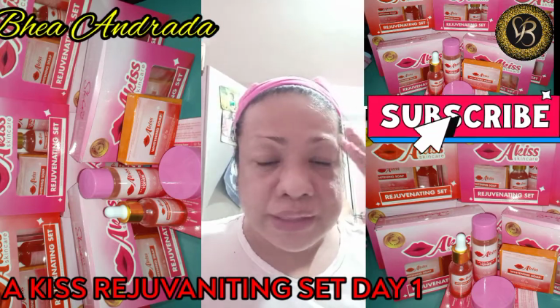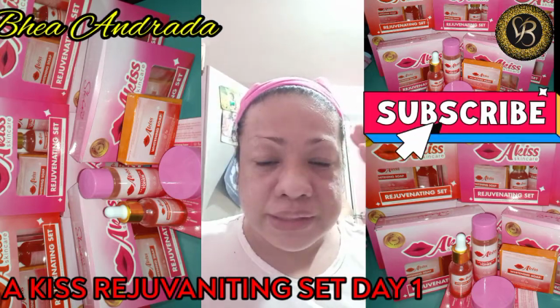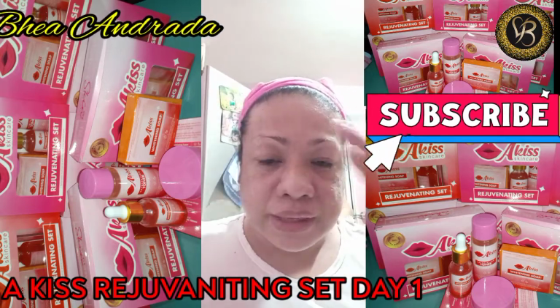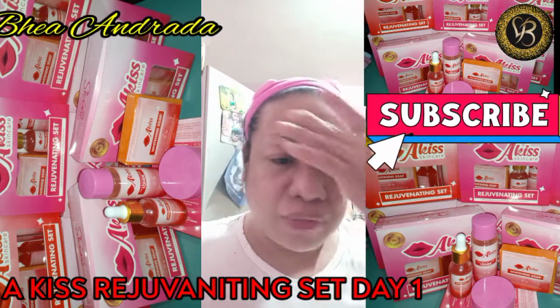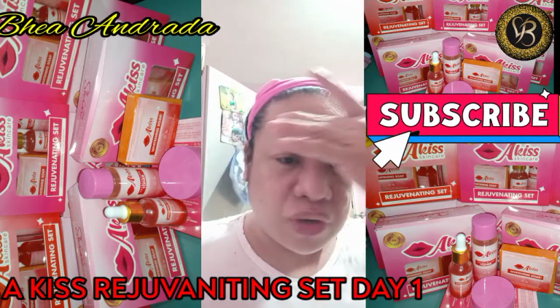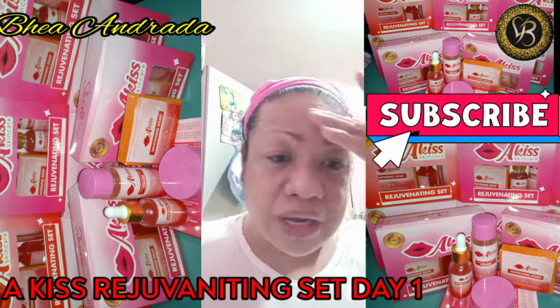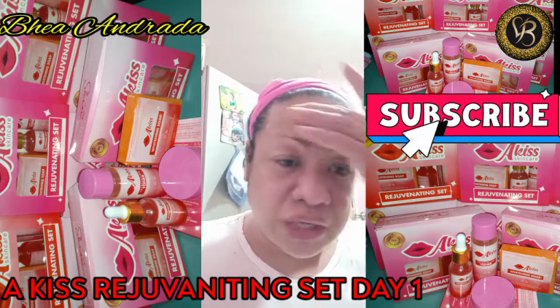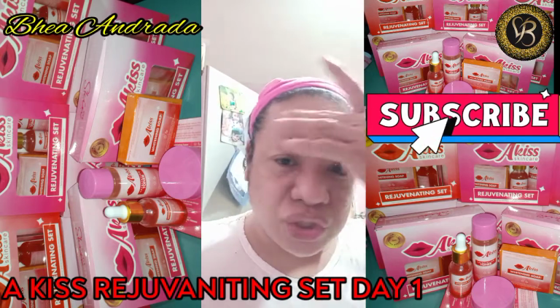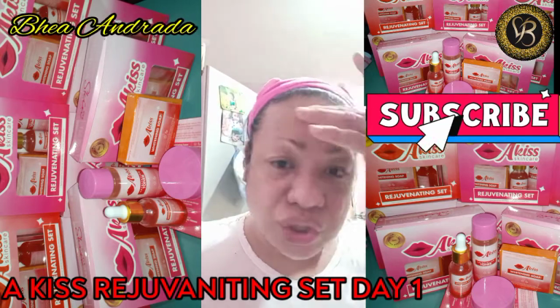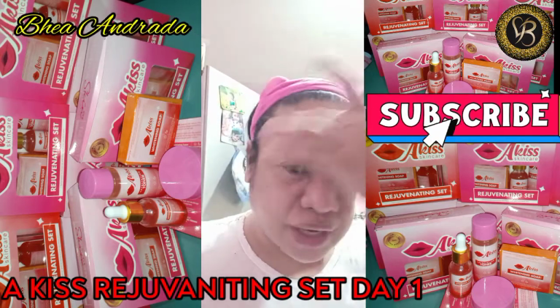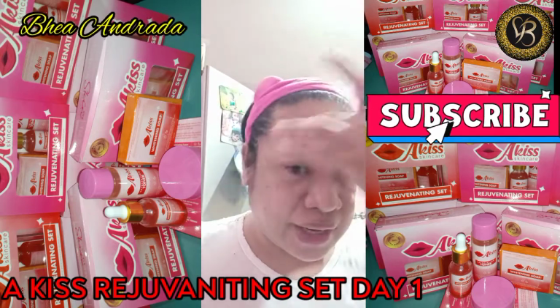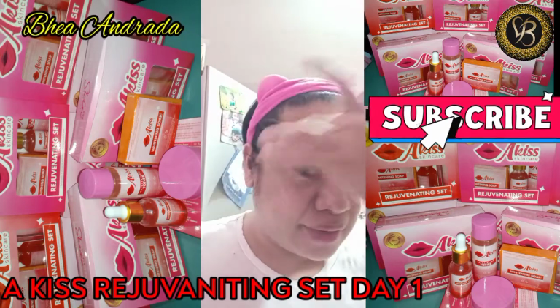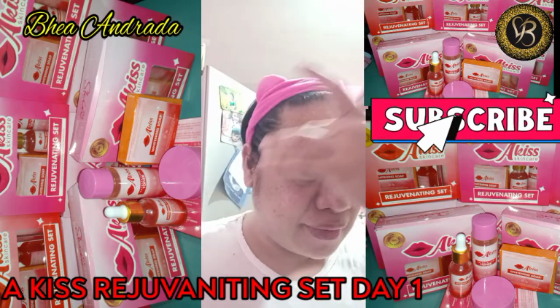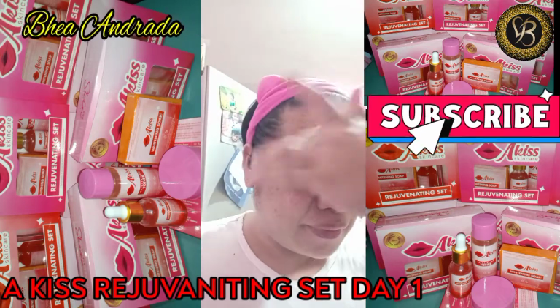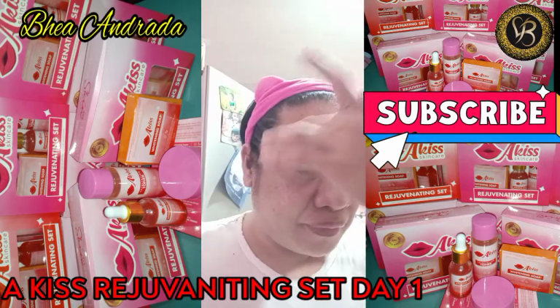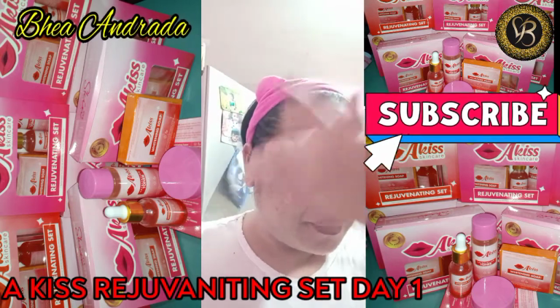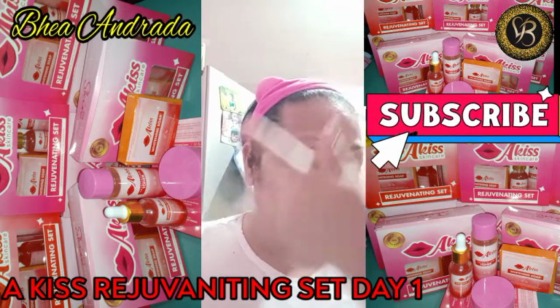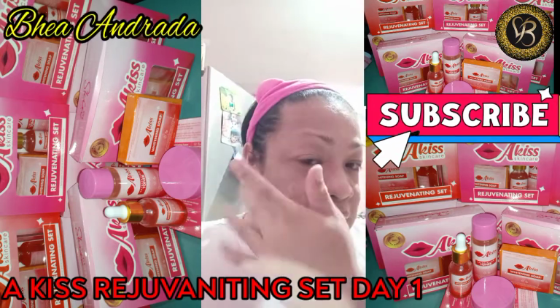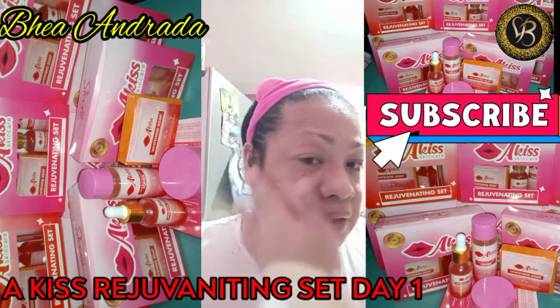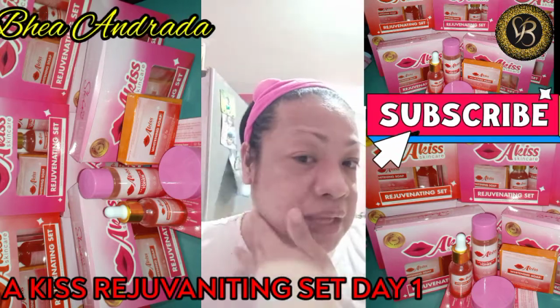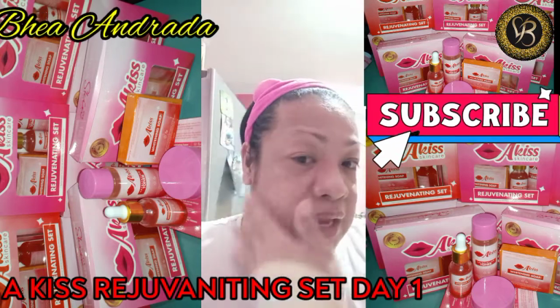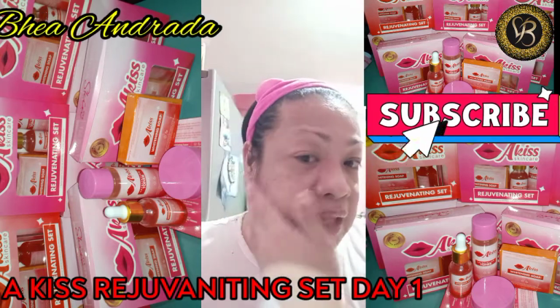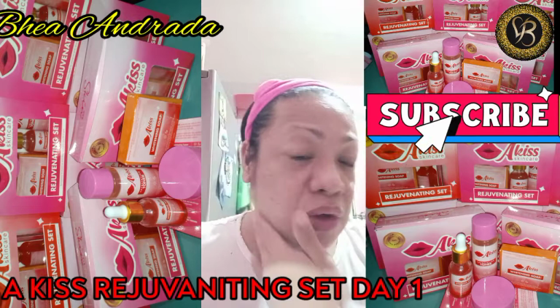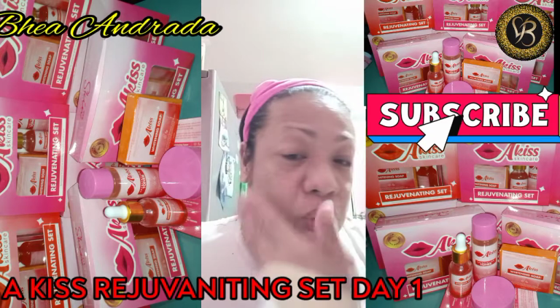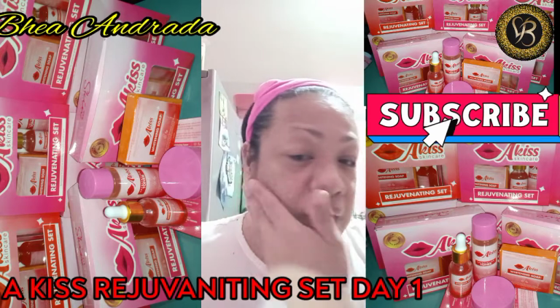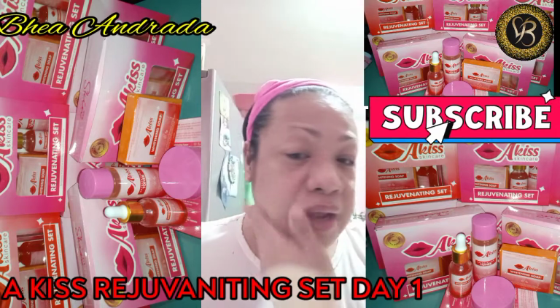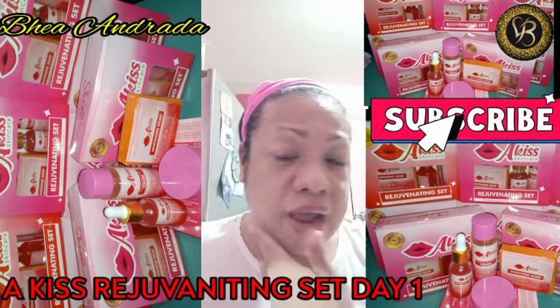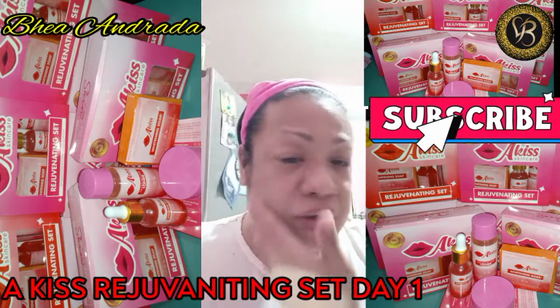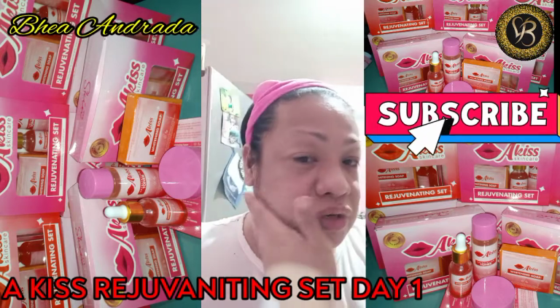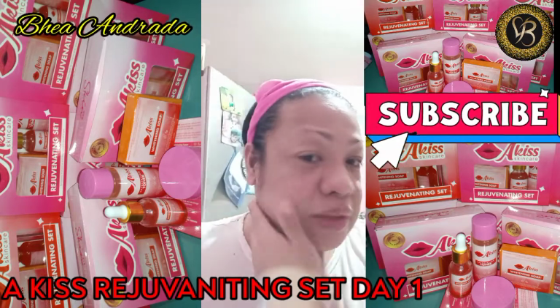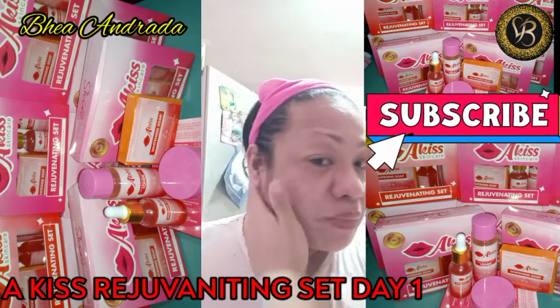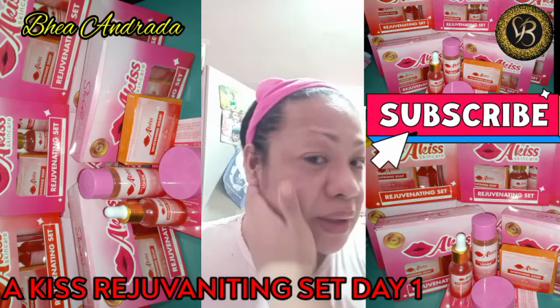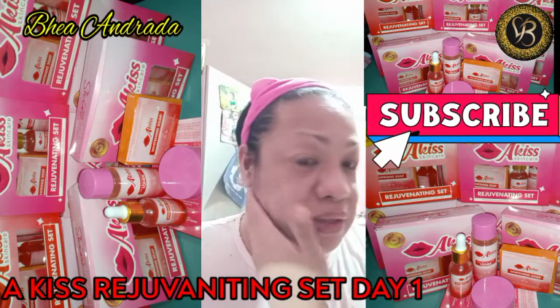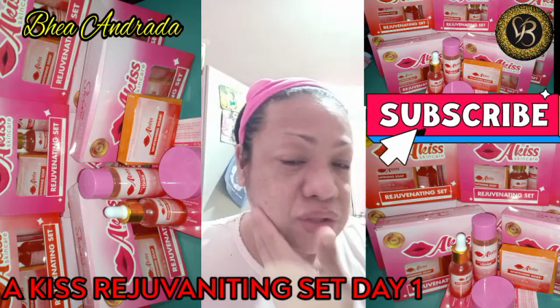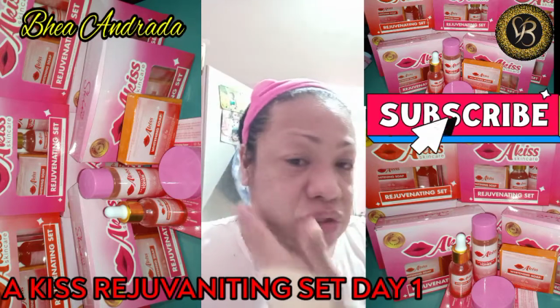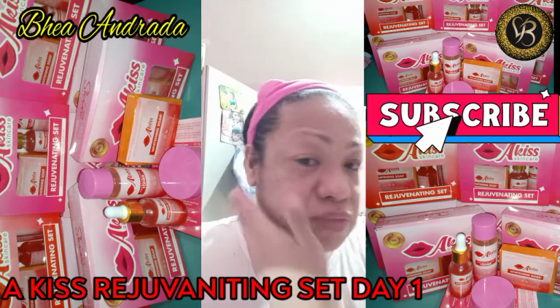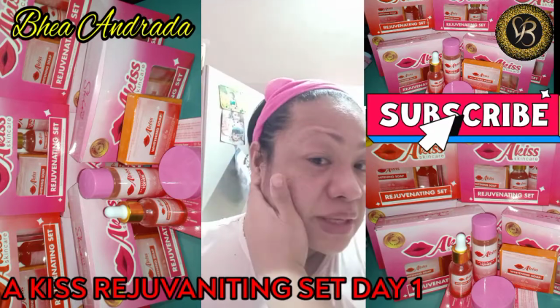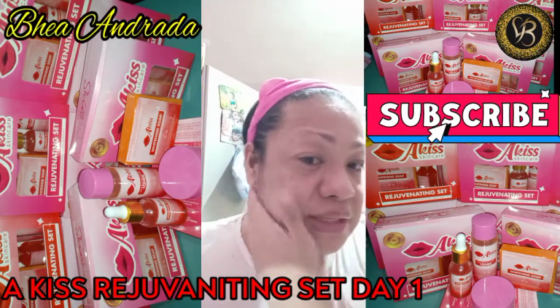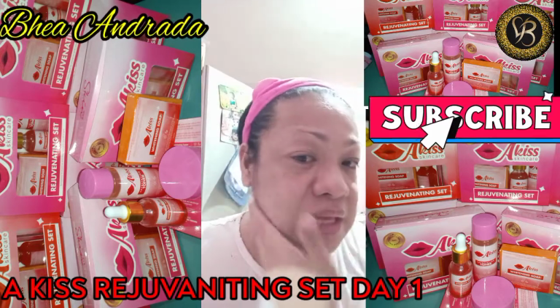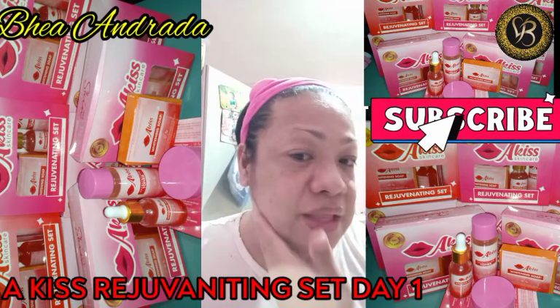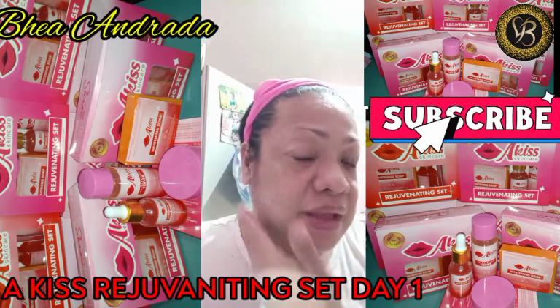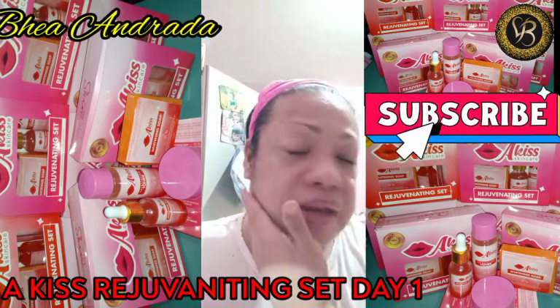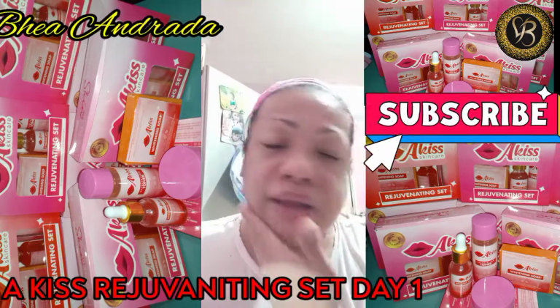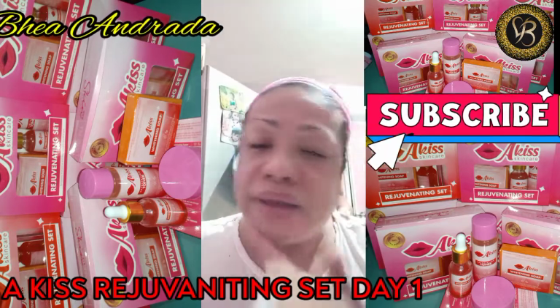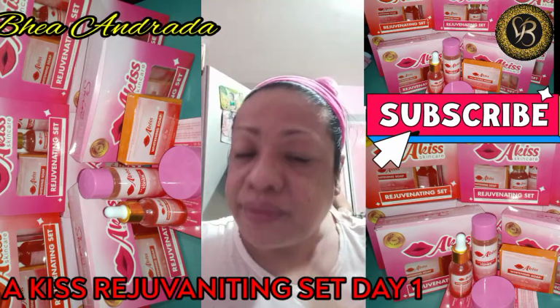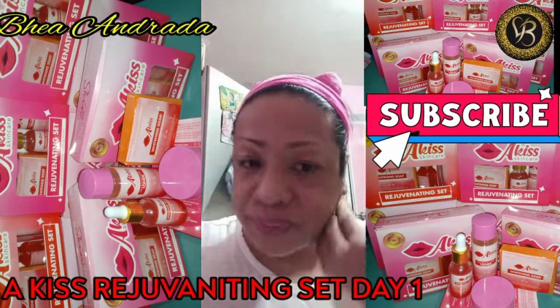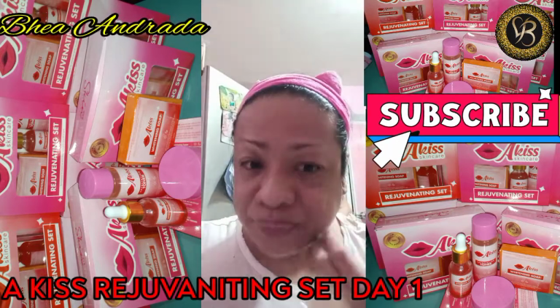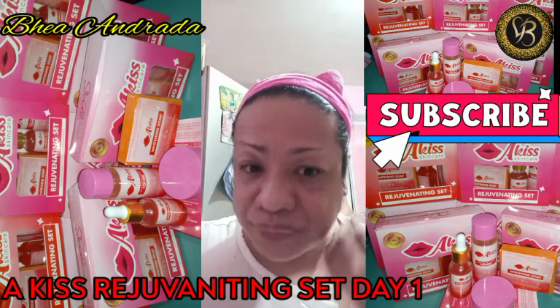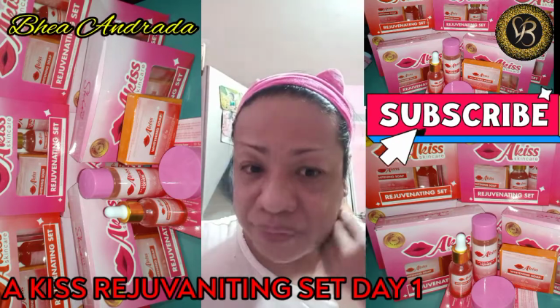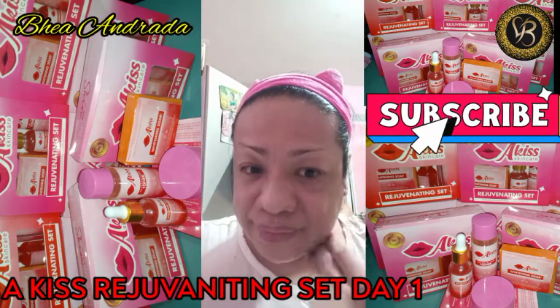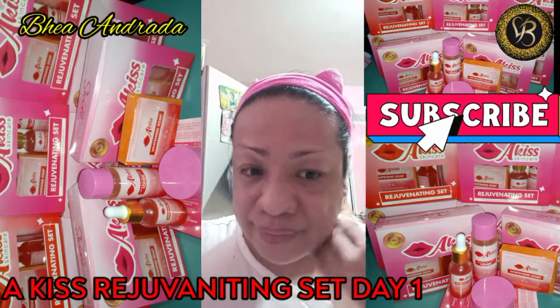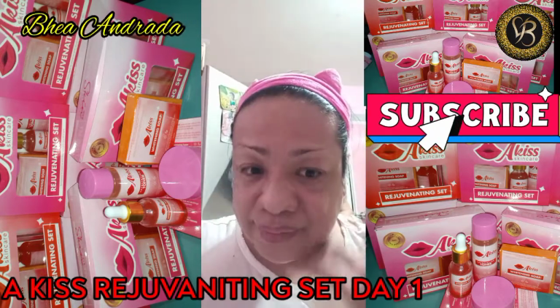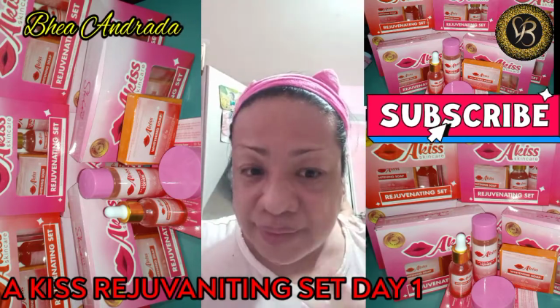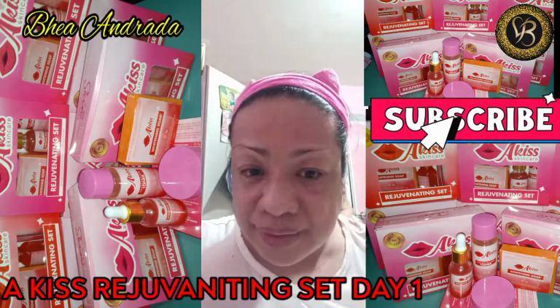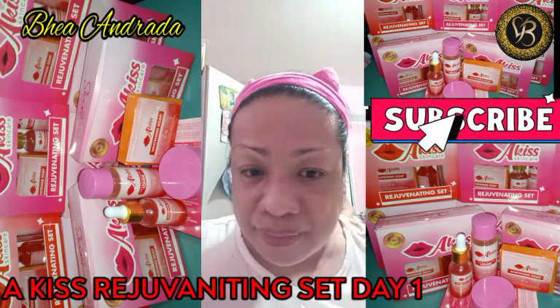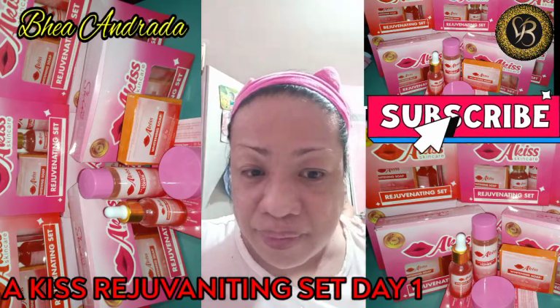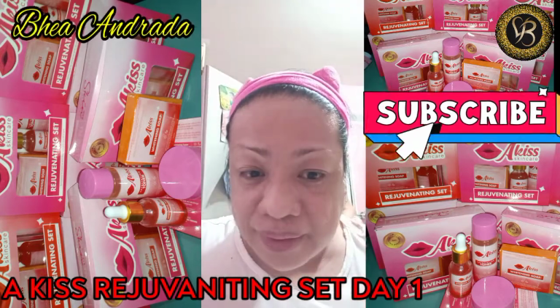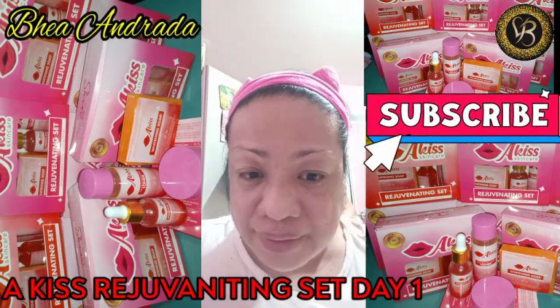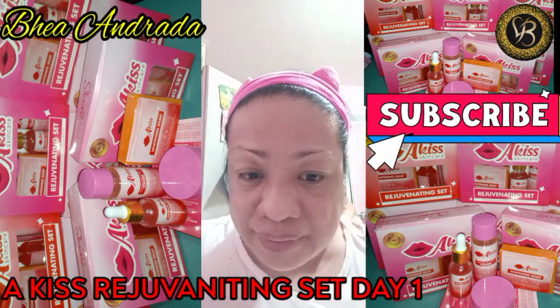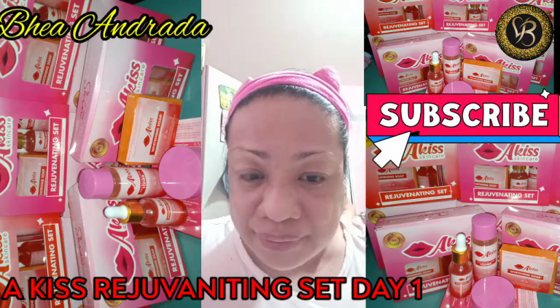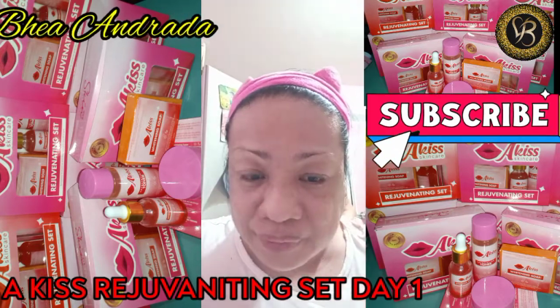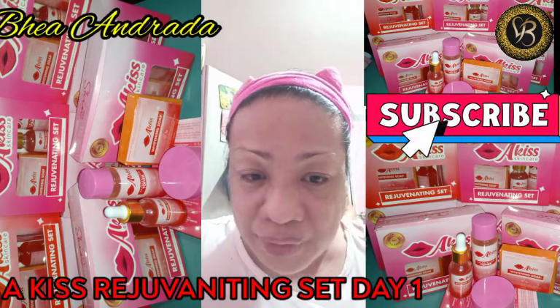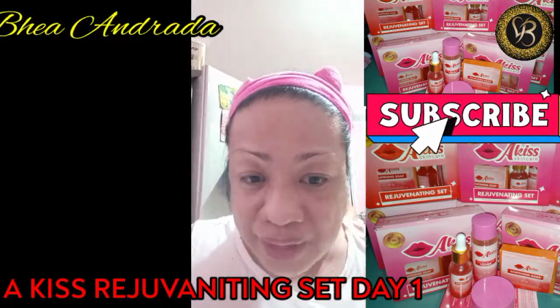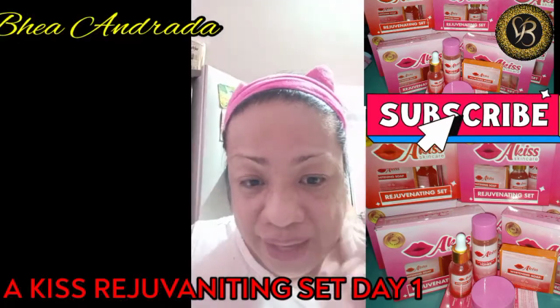Sana mag-effect. Kasi mura lang siya — salagang 100 pesos, may set ka na. Okay.